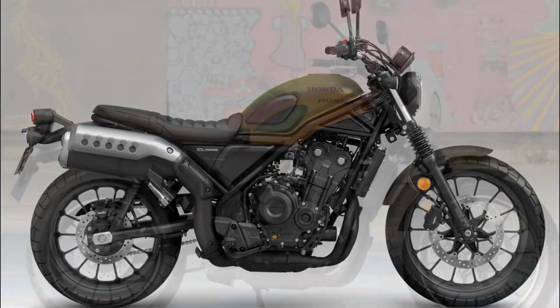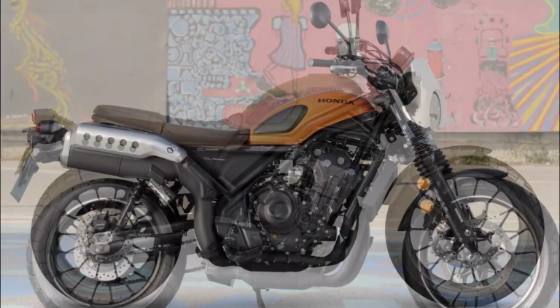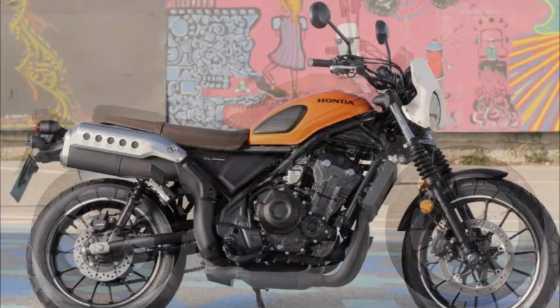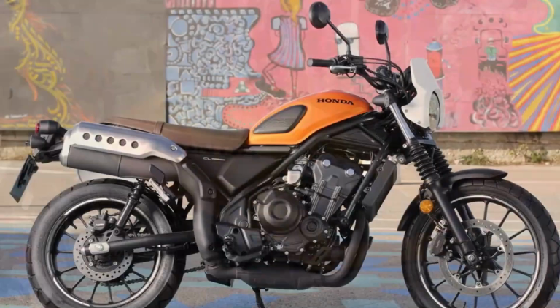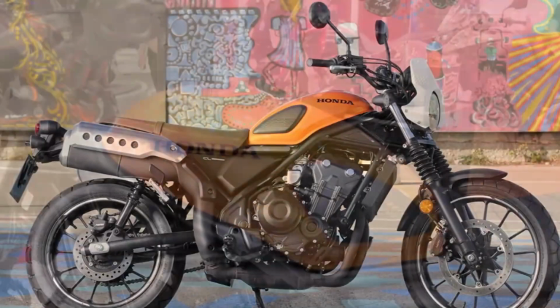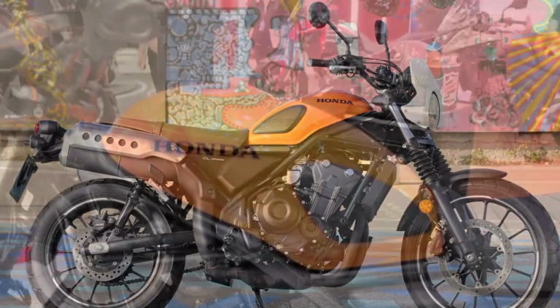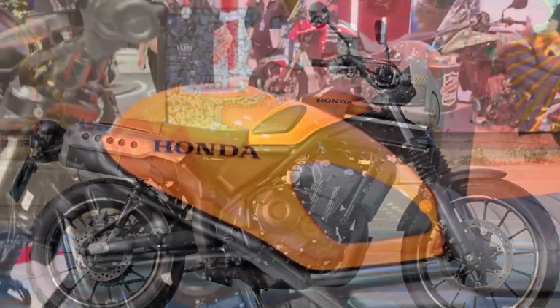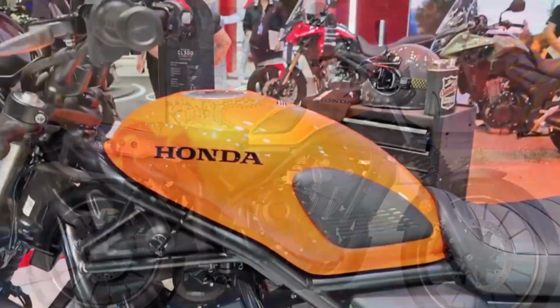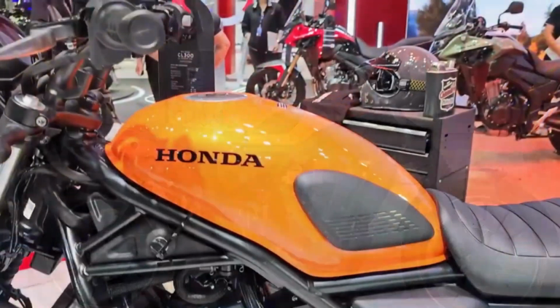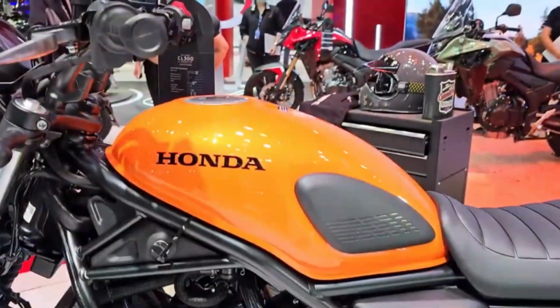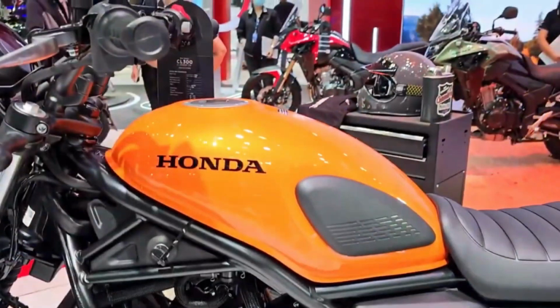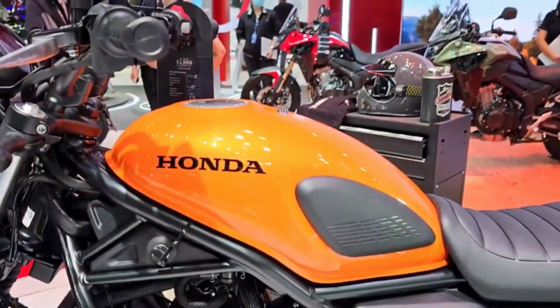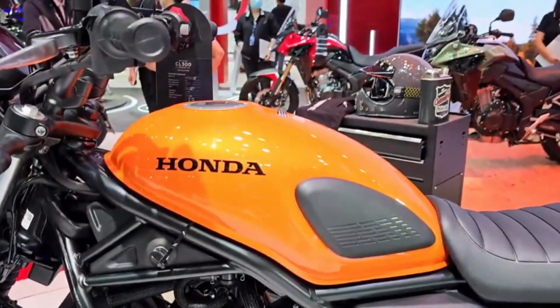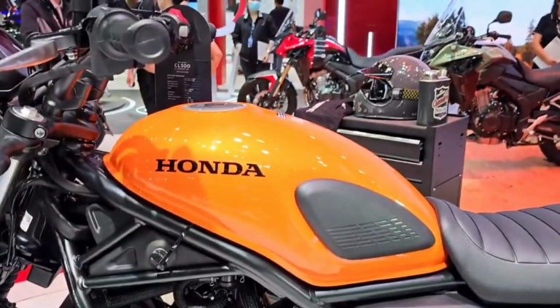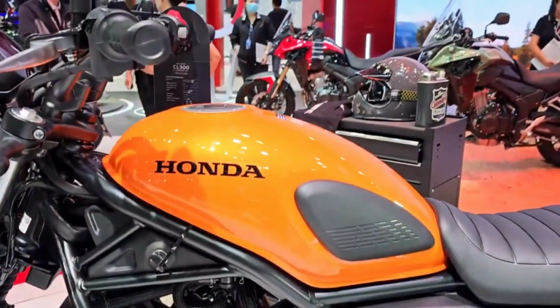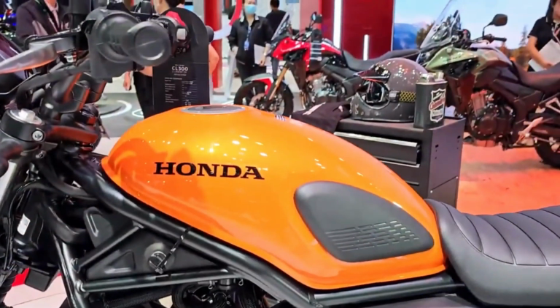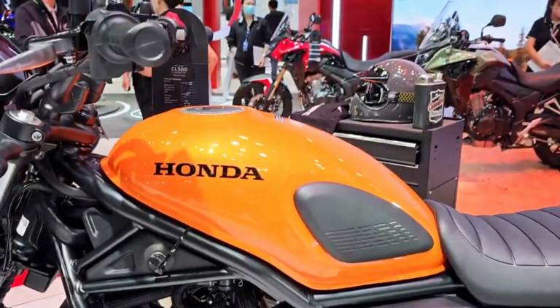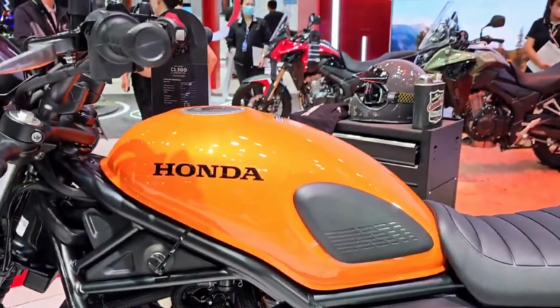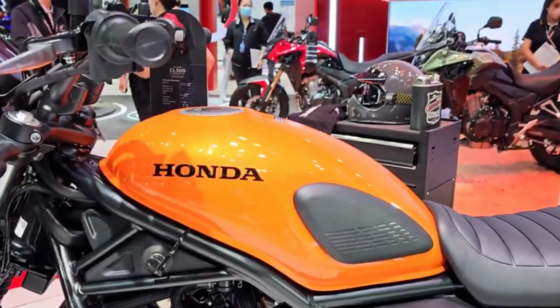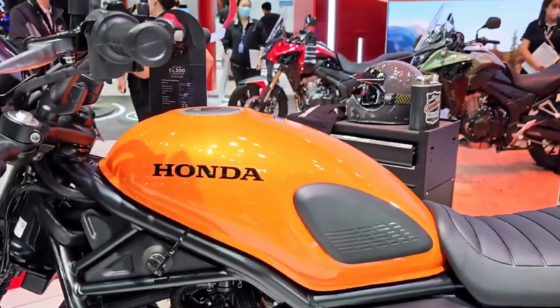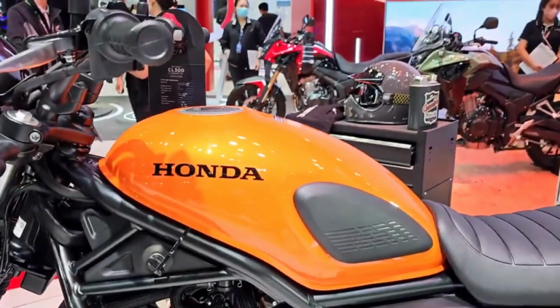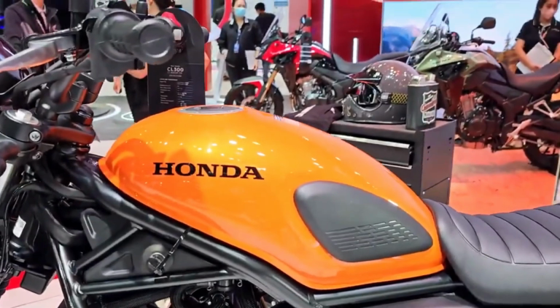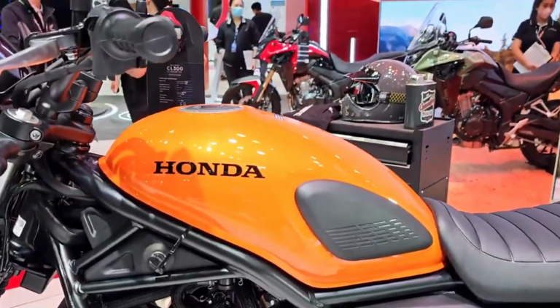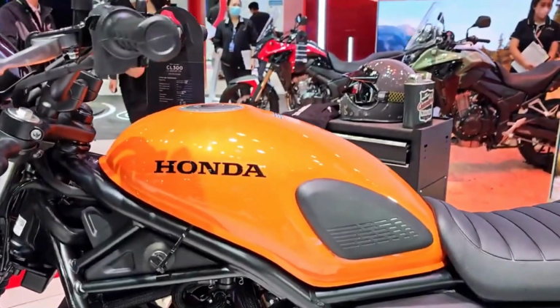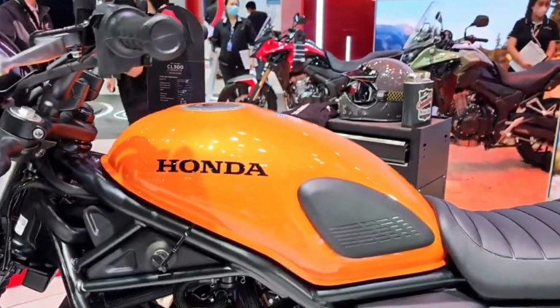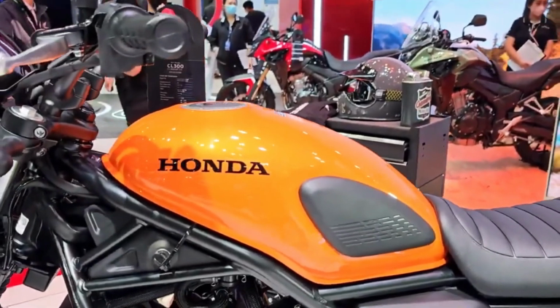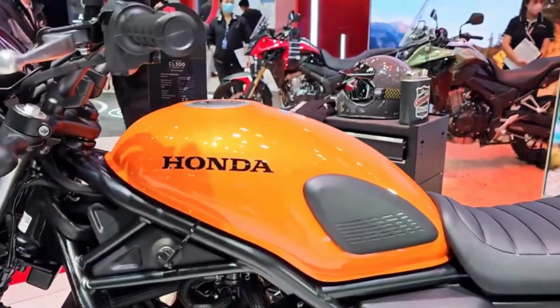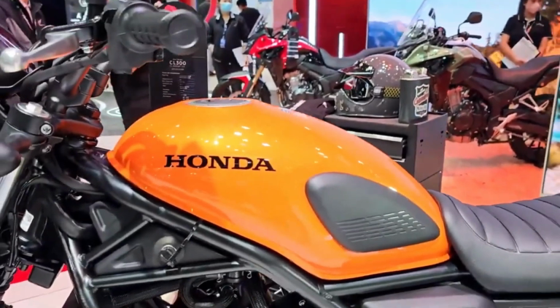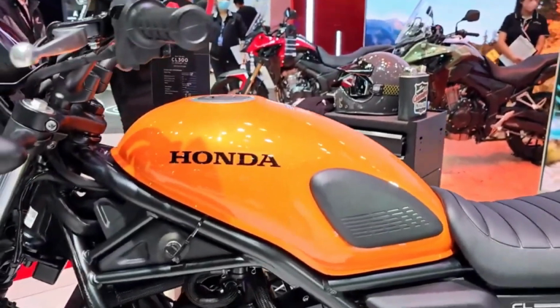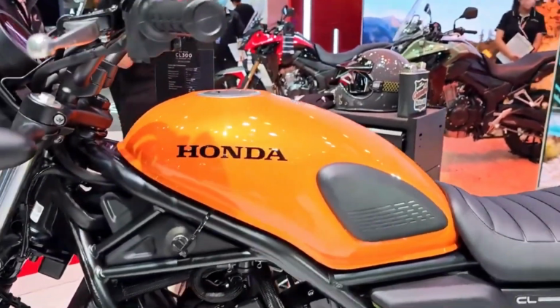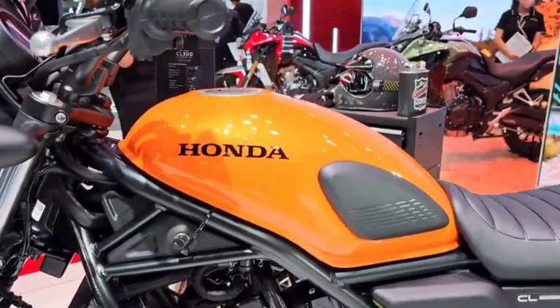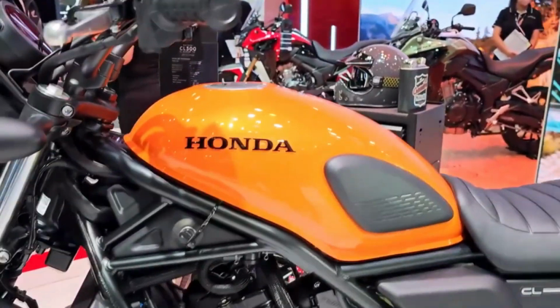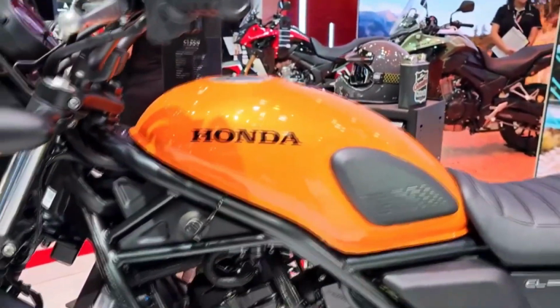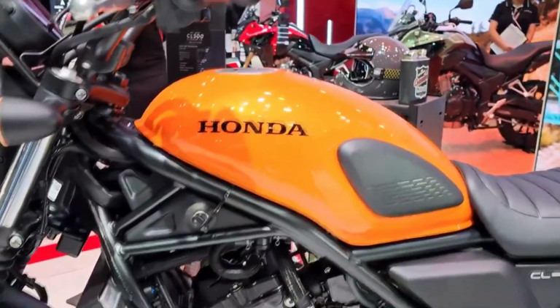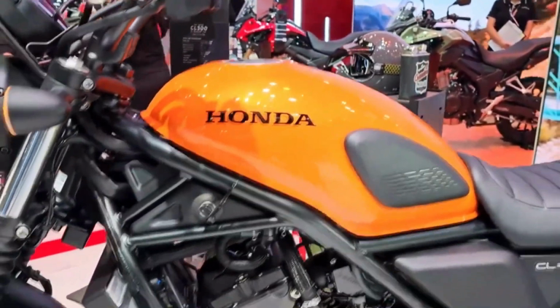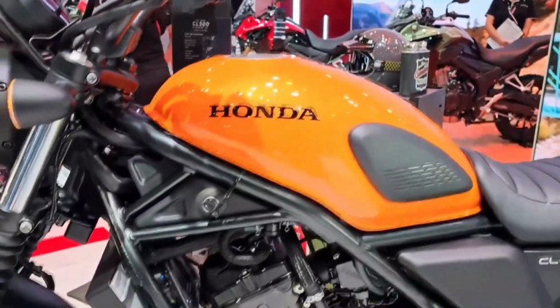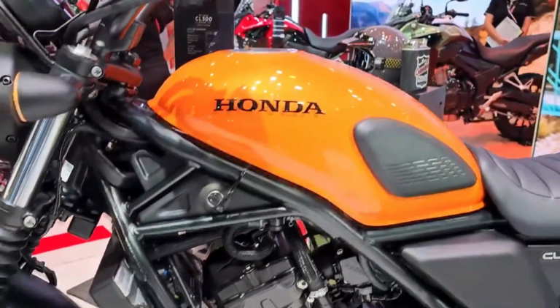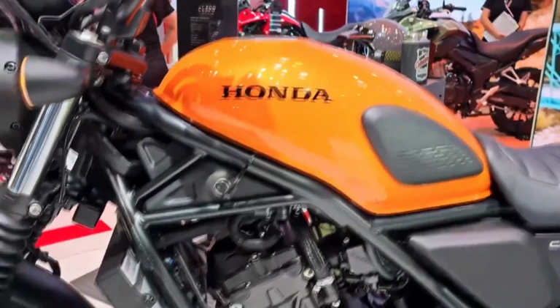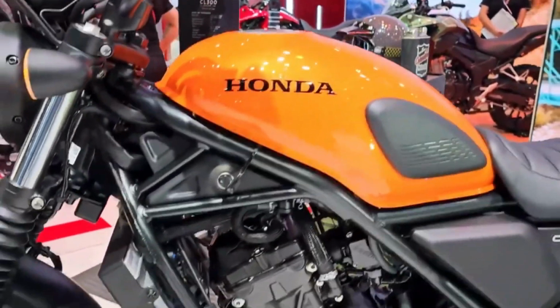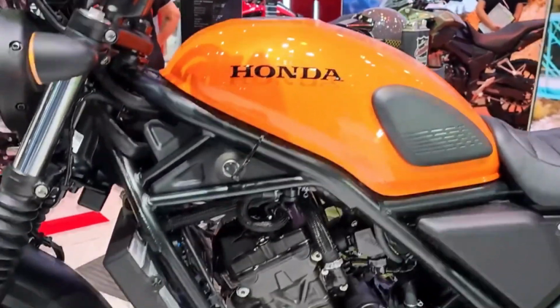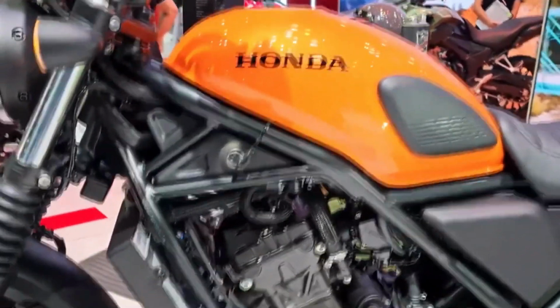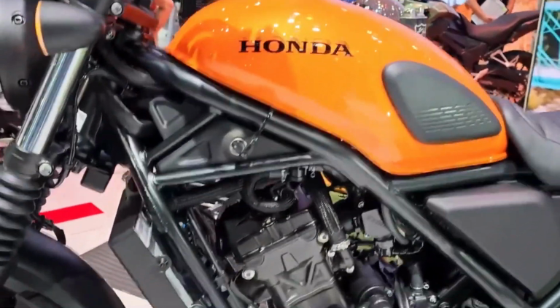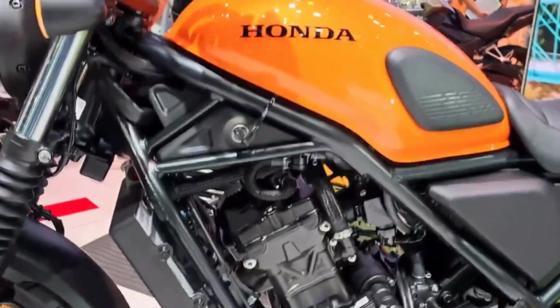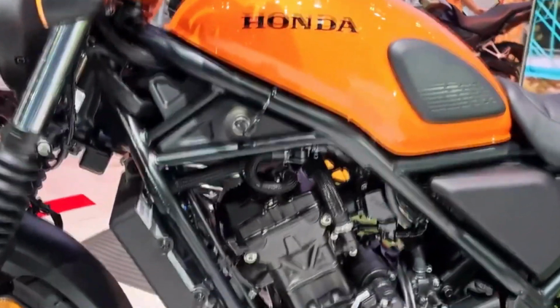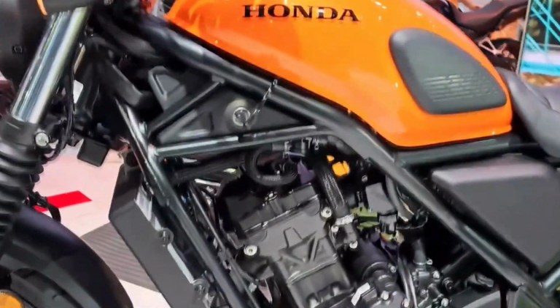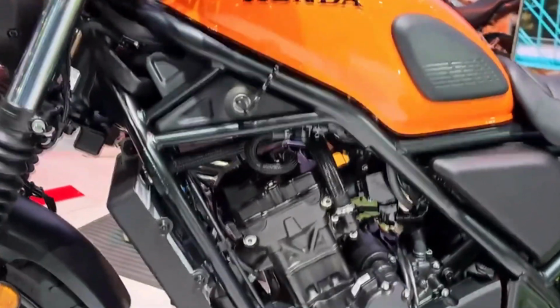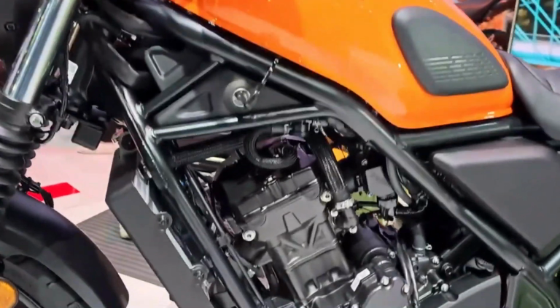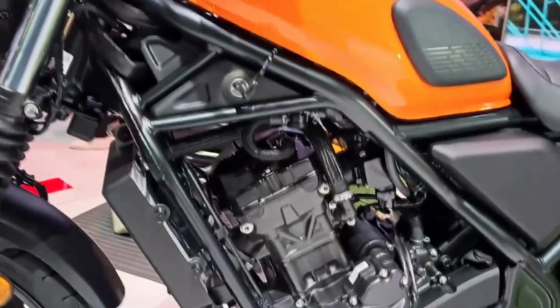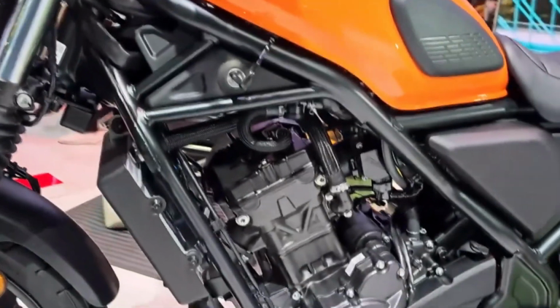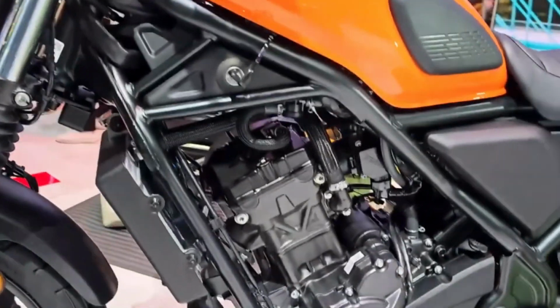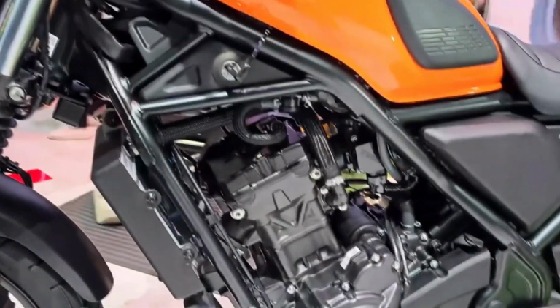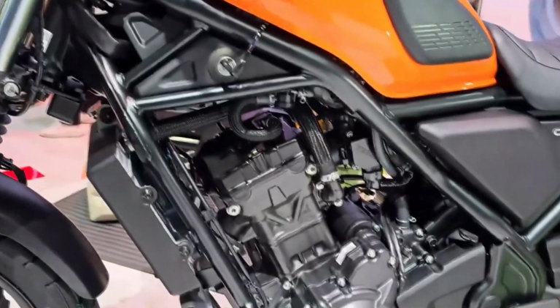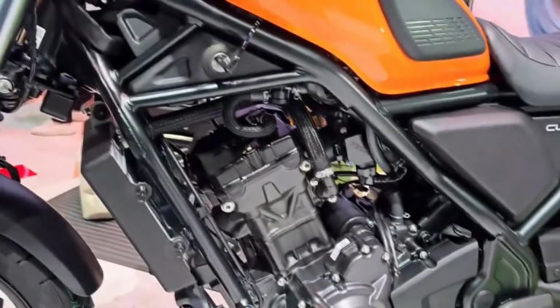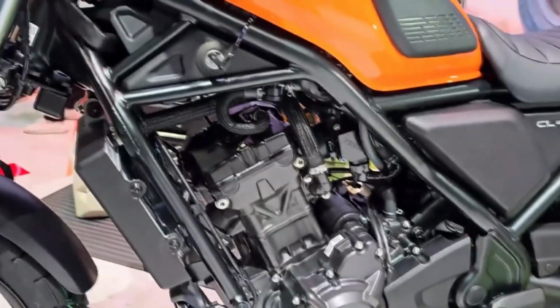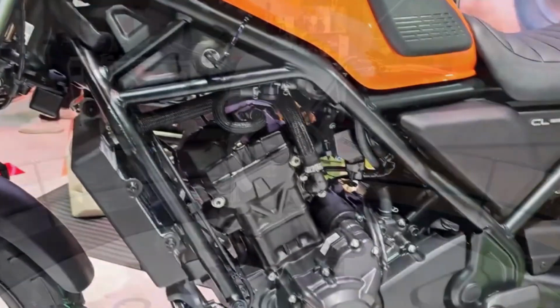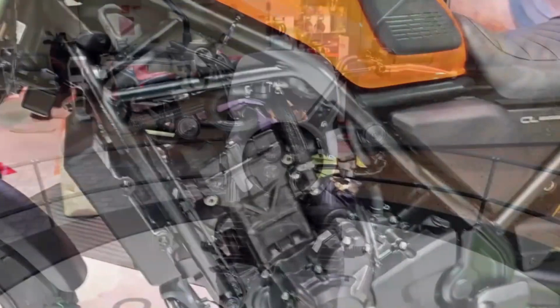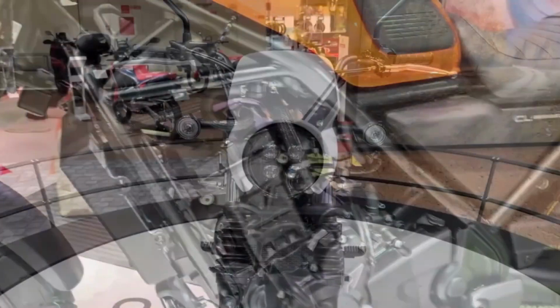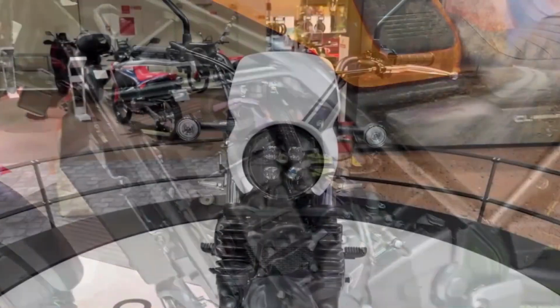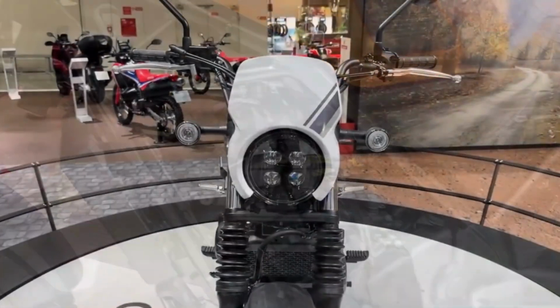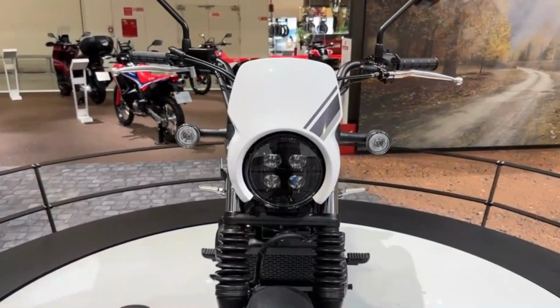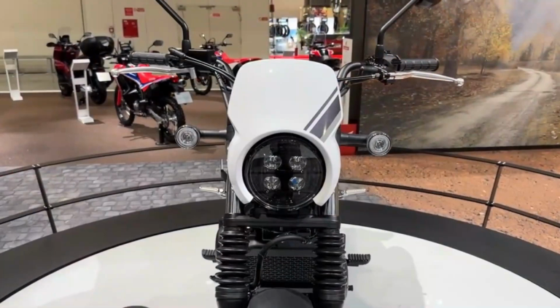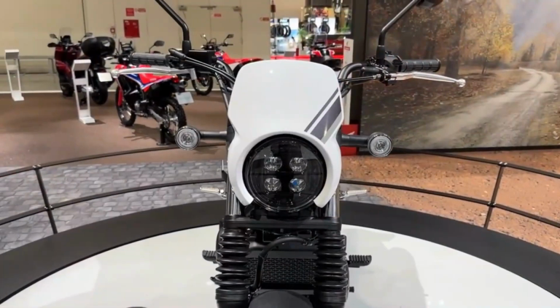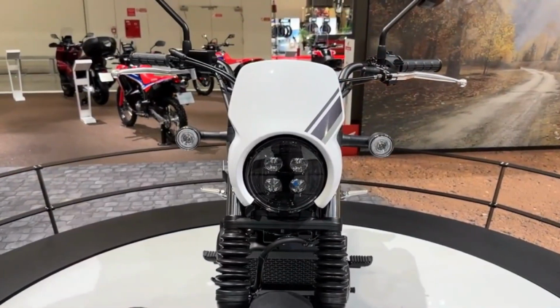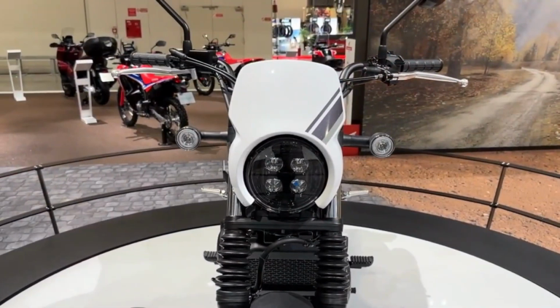The chassis of the CL500 is similar to the Rebel's but with some modifications to suit its scrambler character. The frame has a new subframe section that raises the seat height to 31.1 inches and provides more room for the rider's legs.